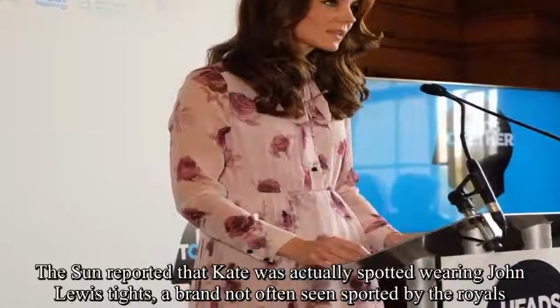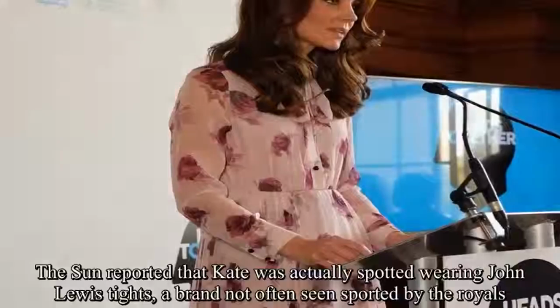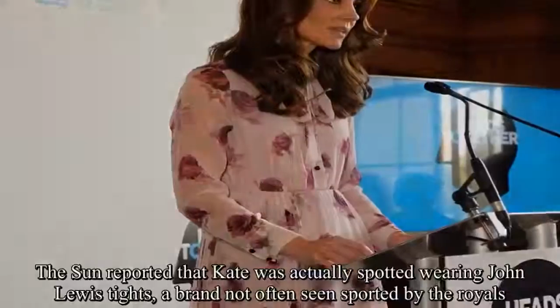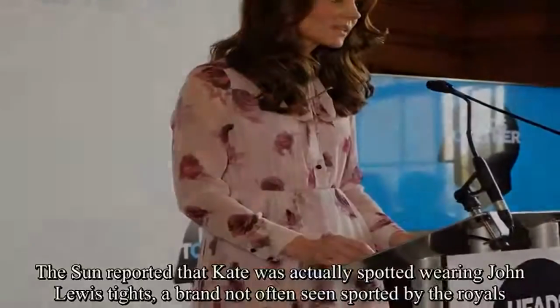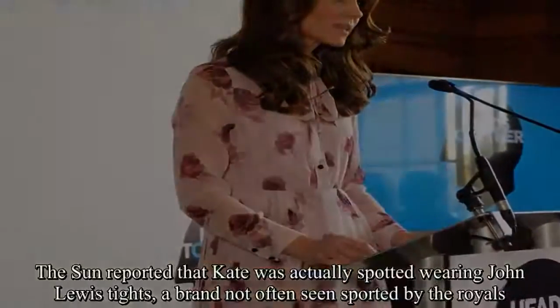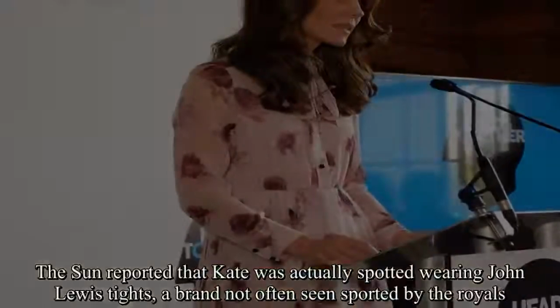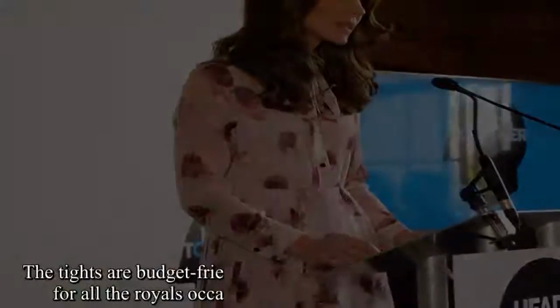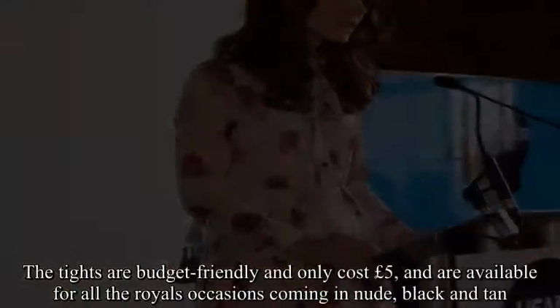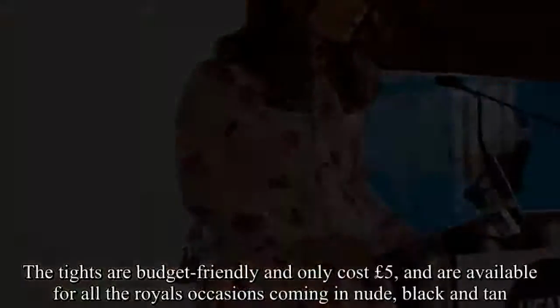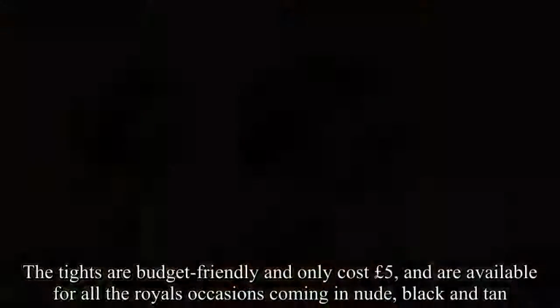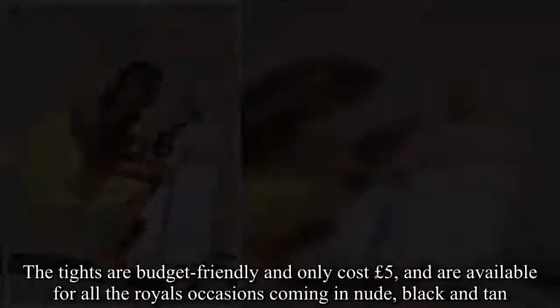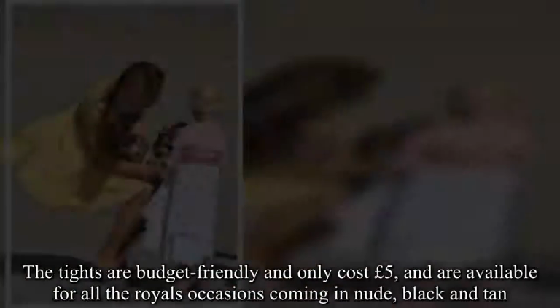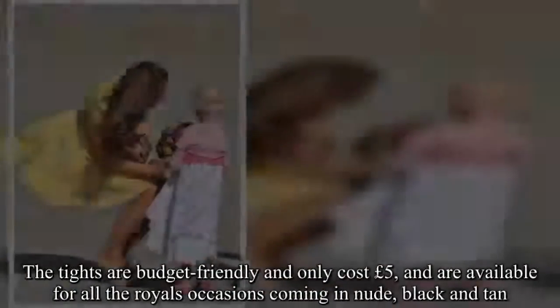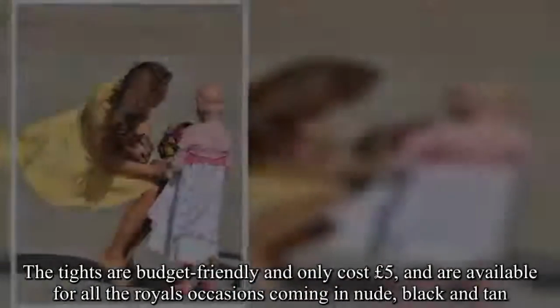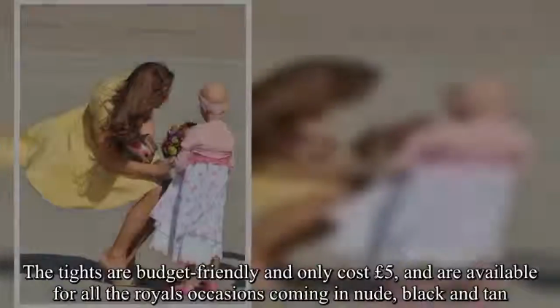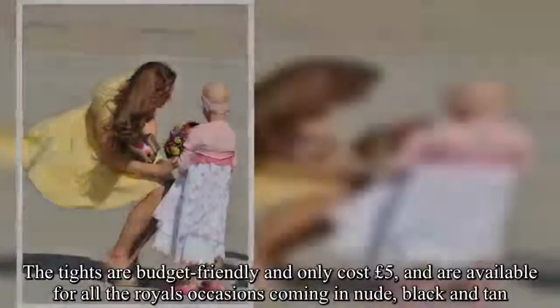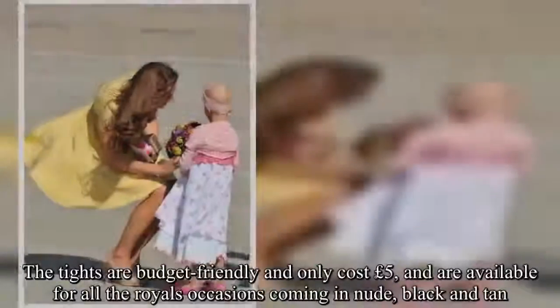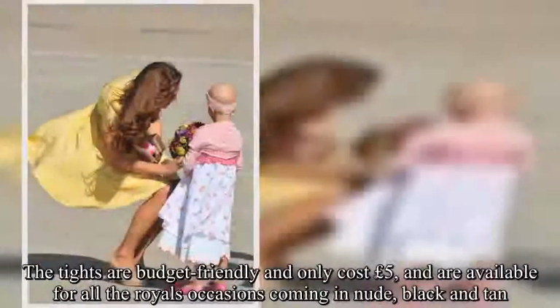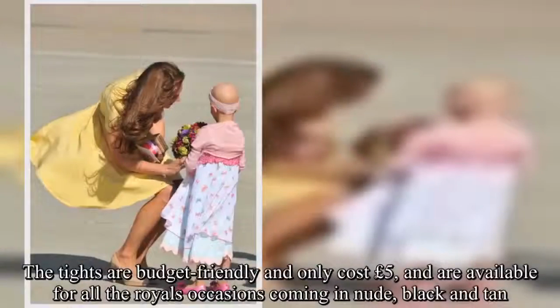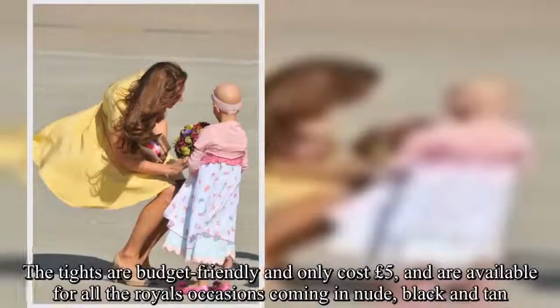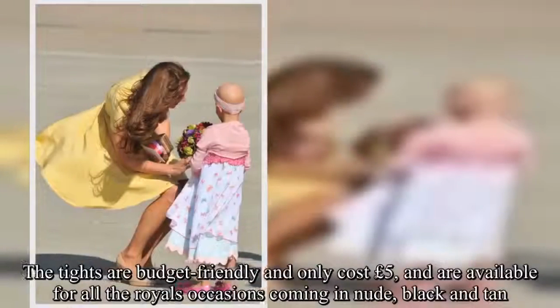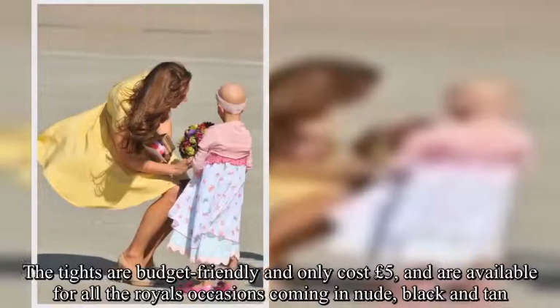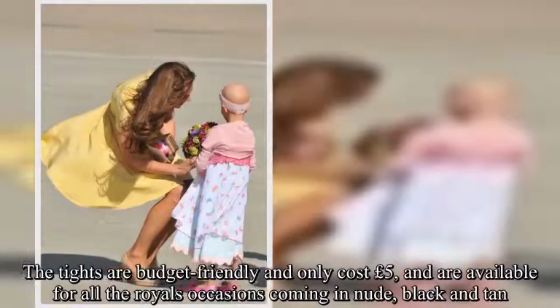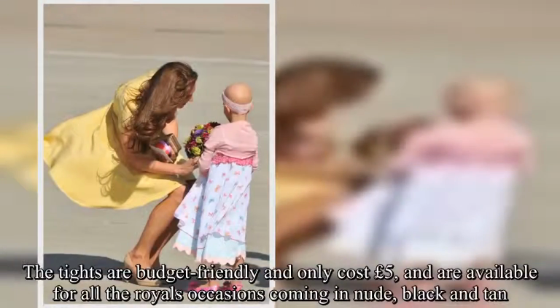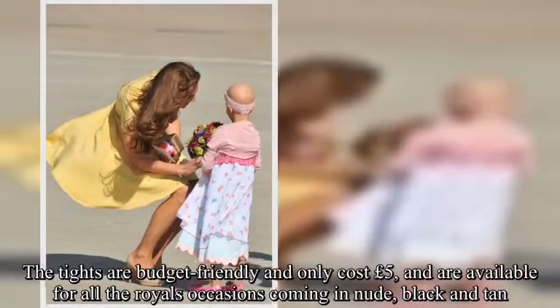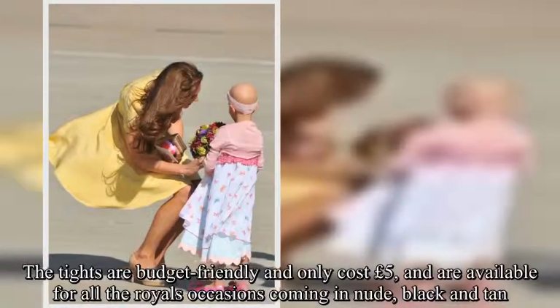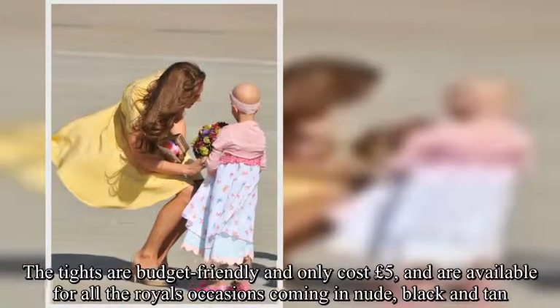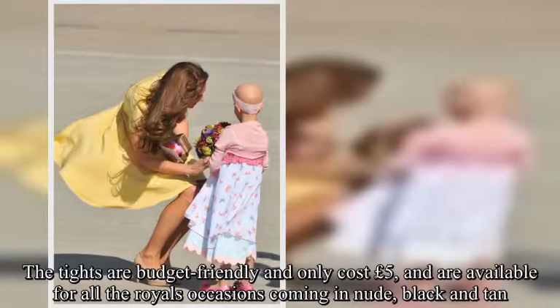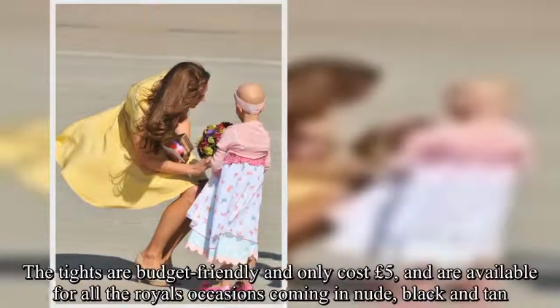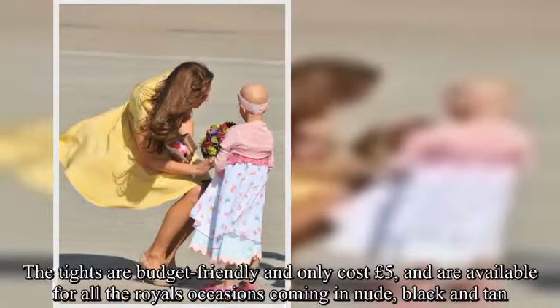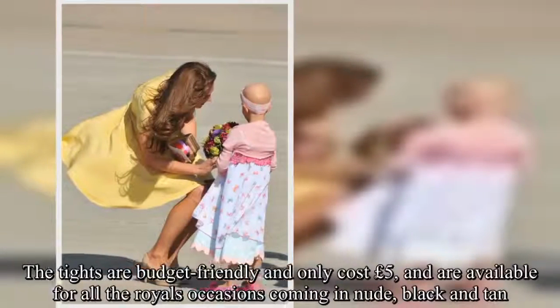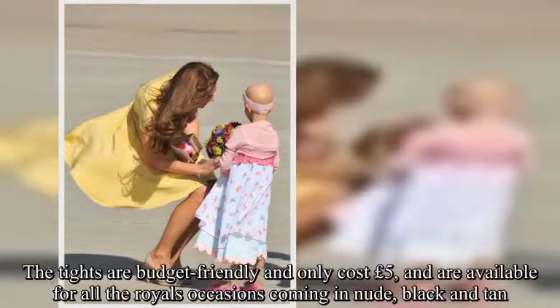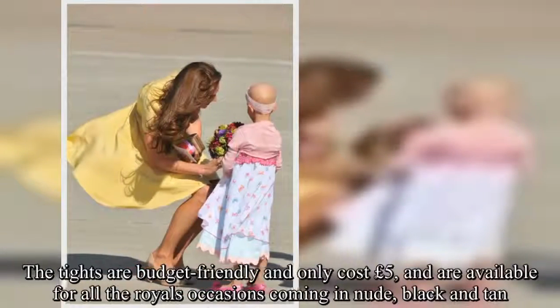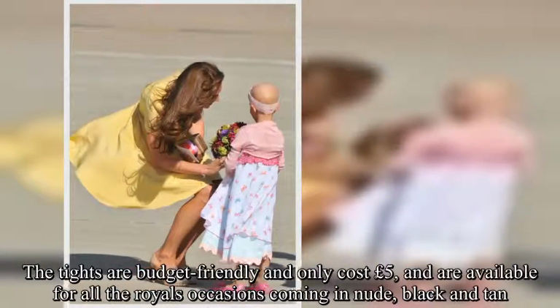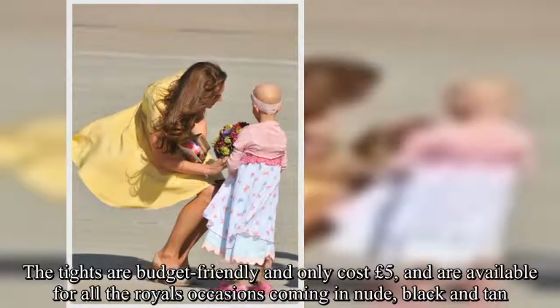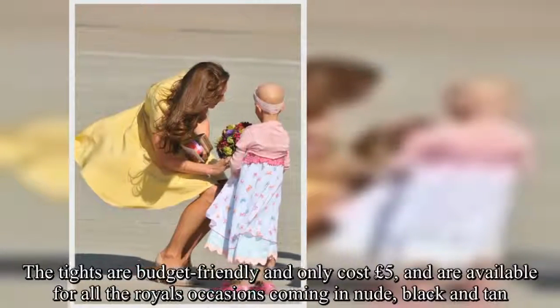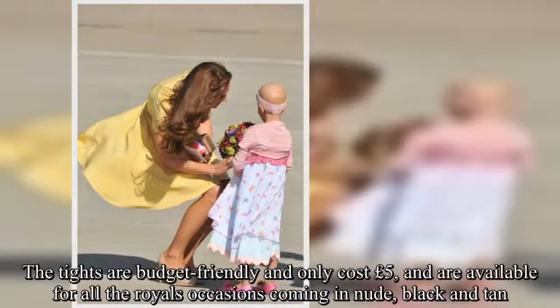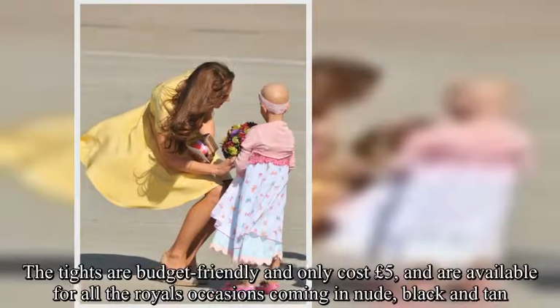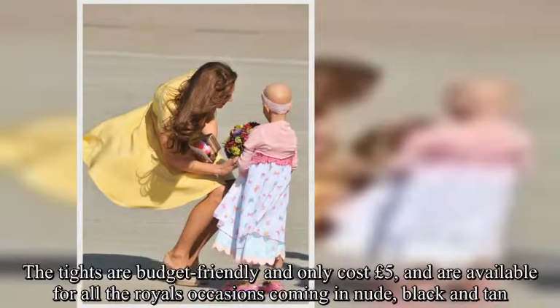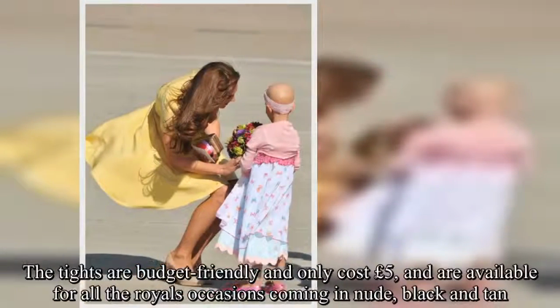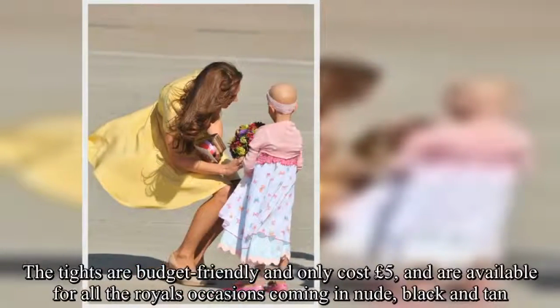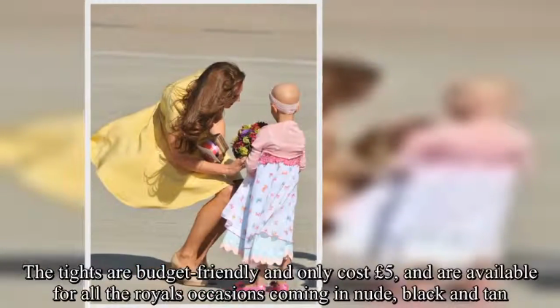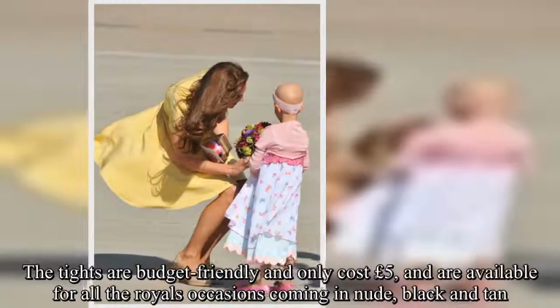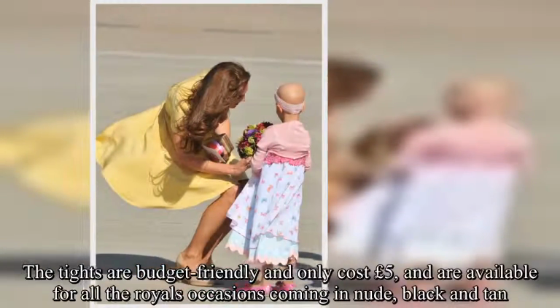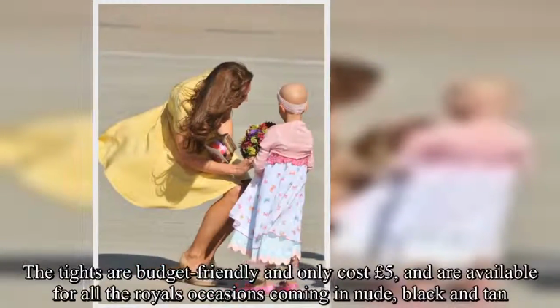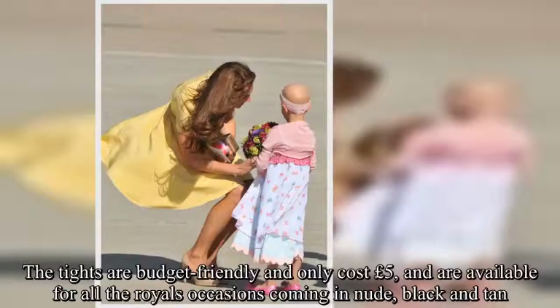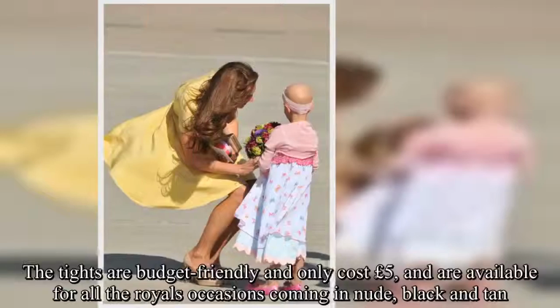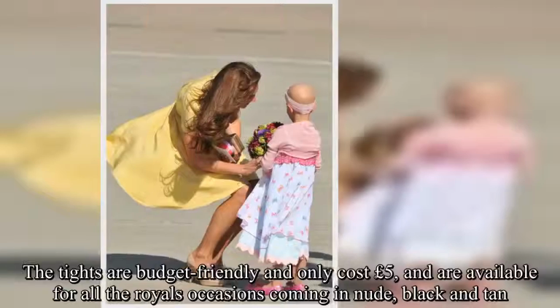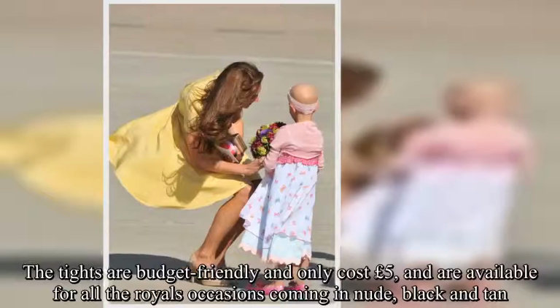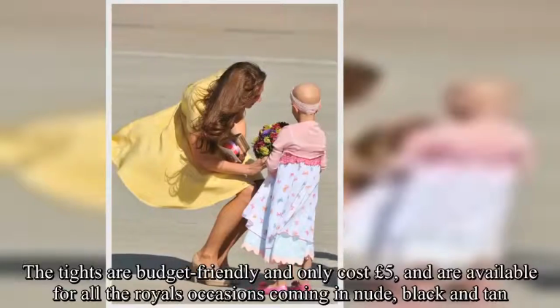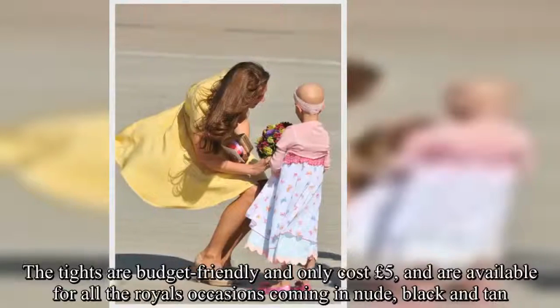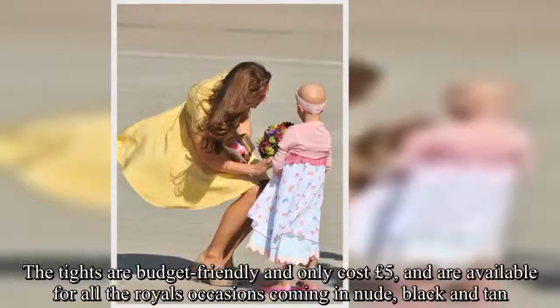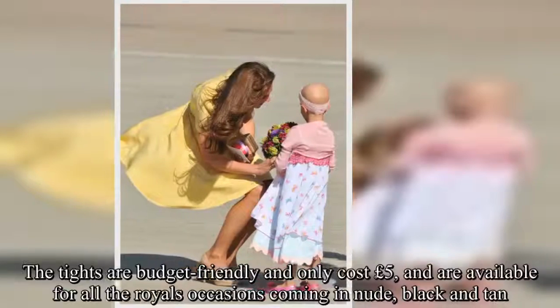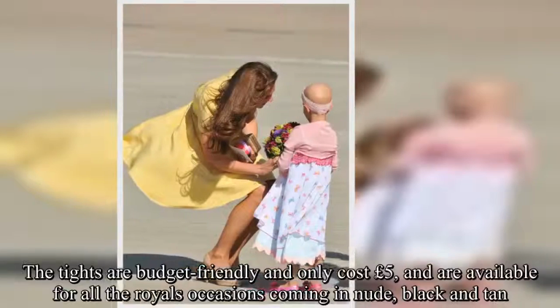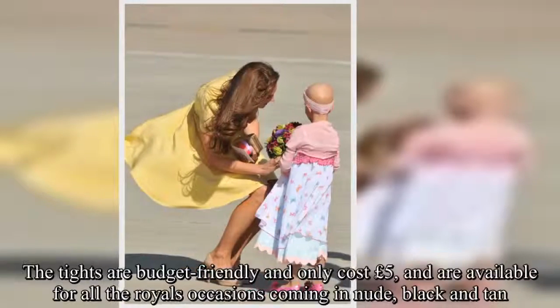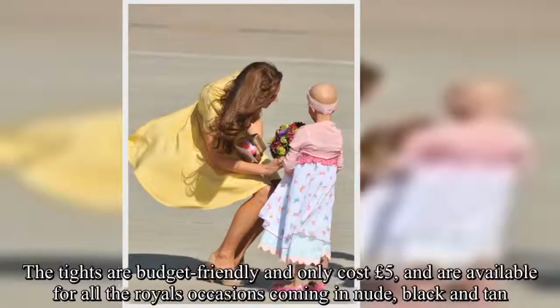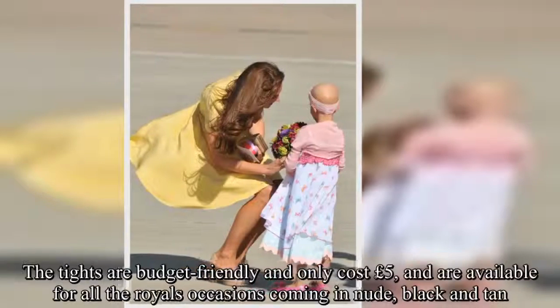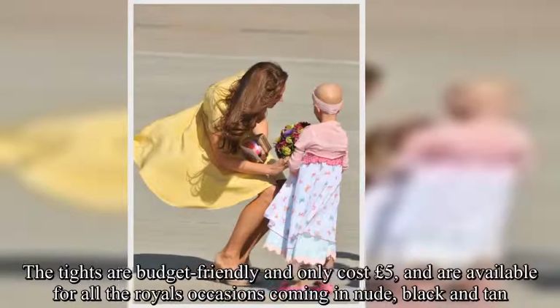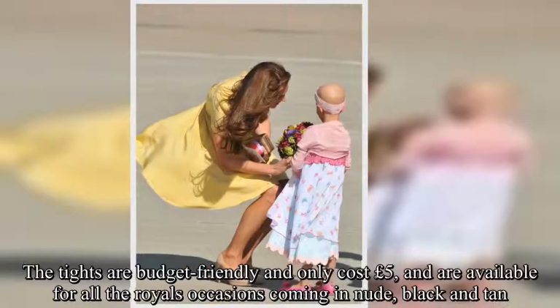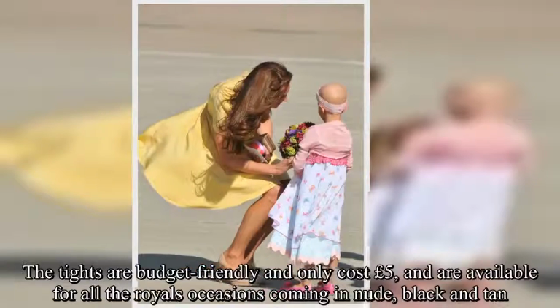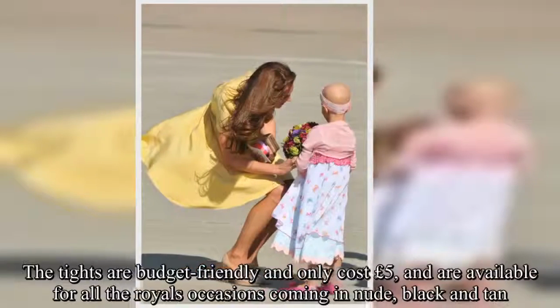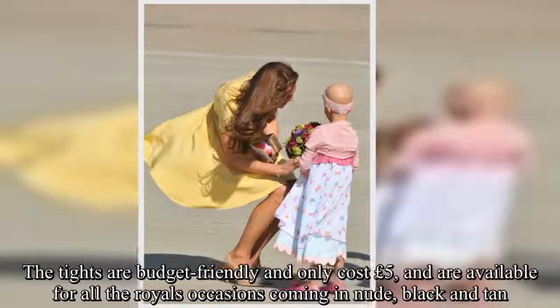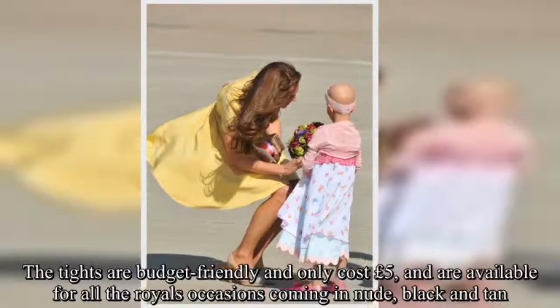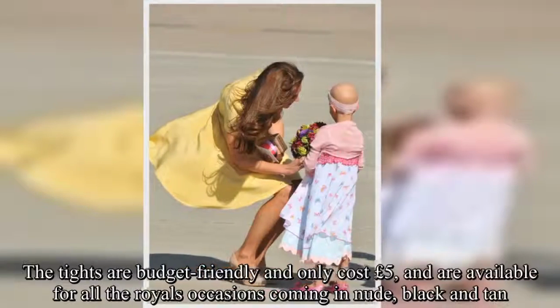The tights are budget-friendly and only cost £5, and are available for all occasions, coming in nude, black and tan.